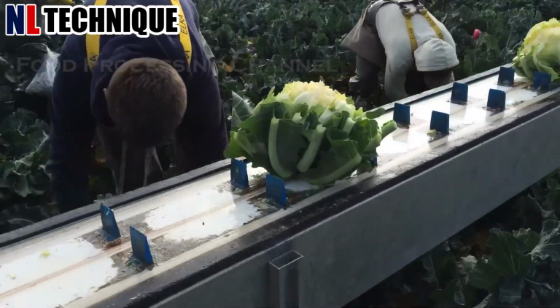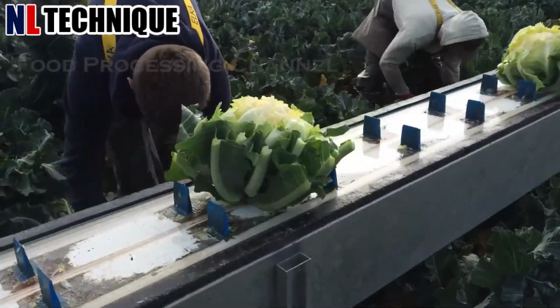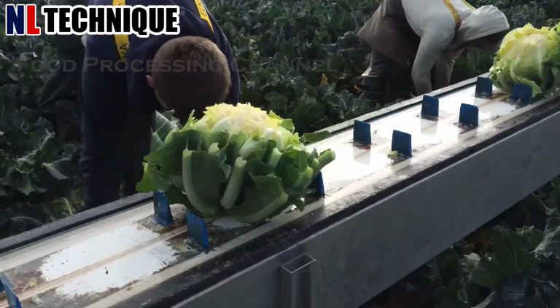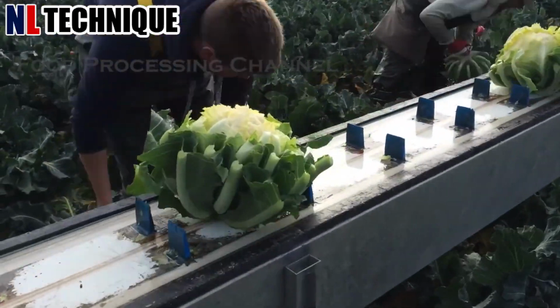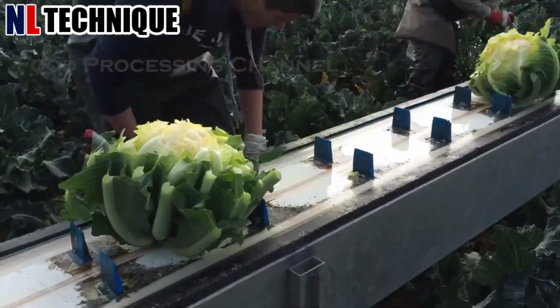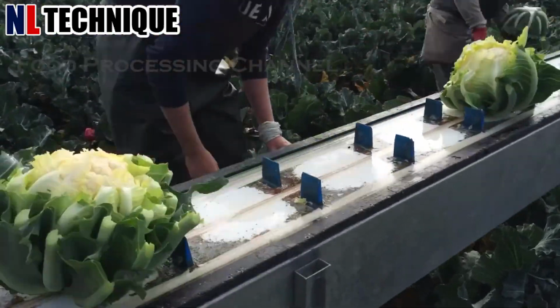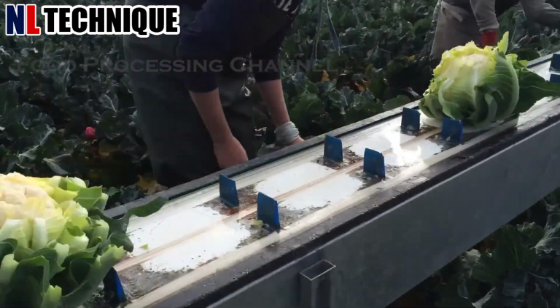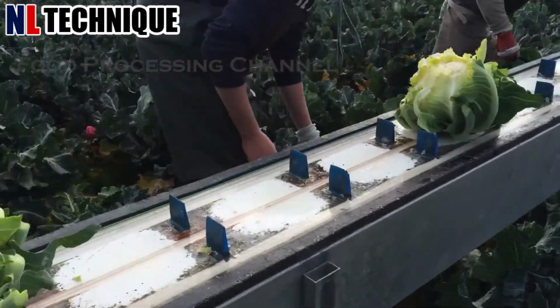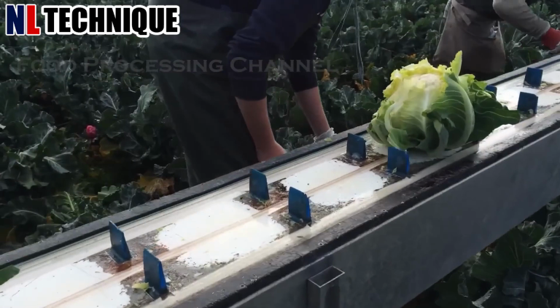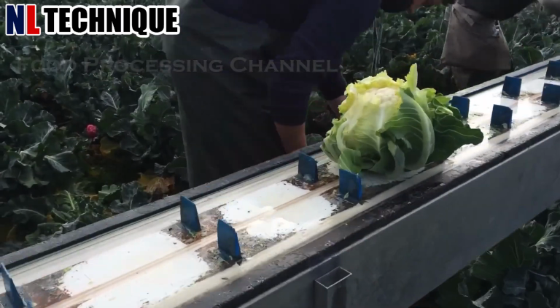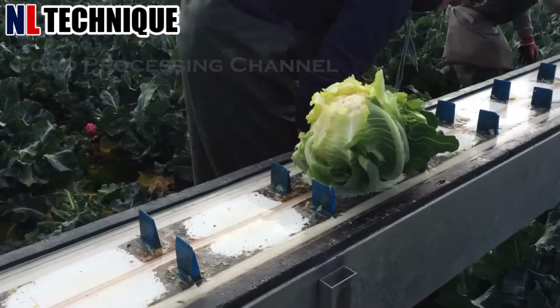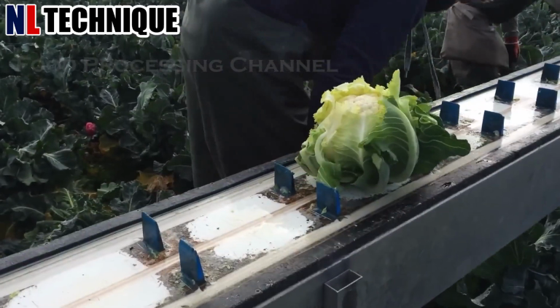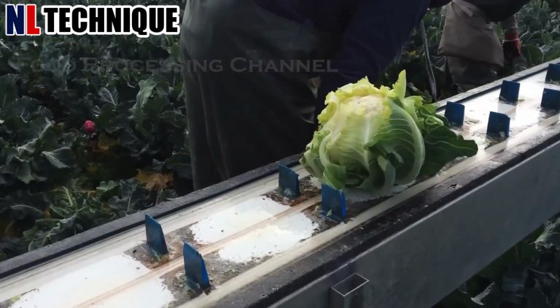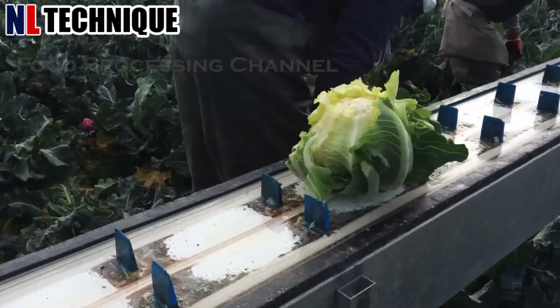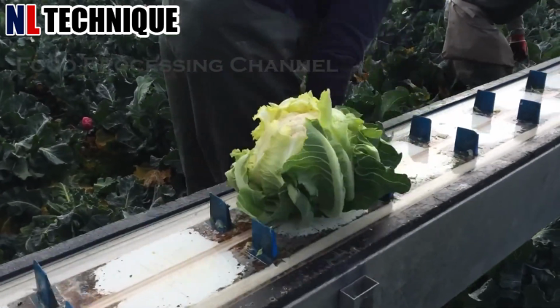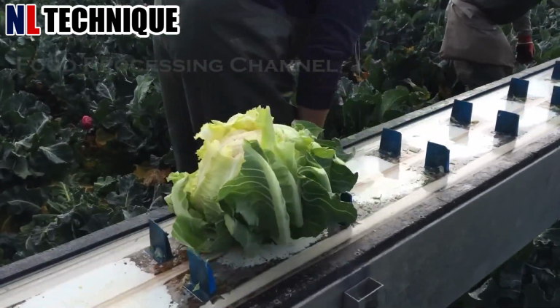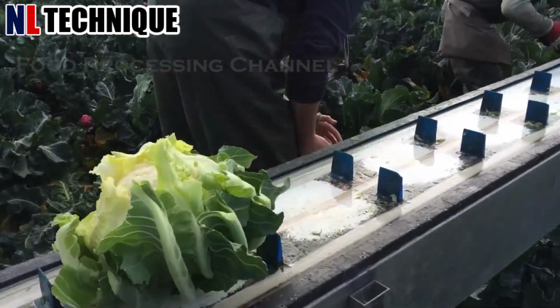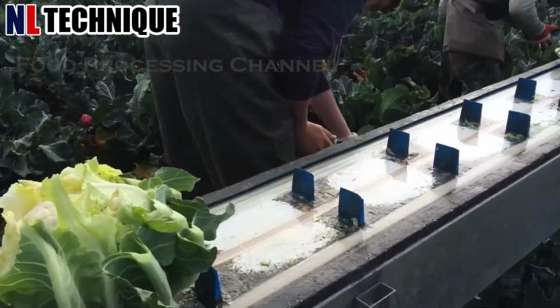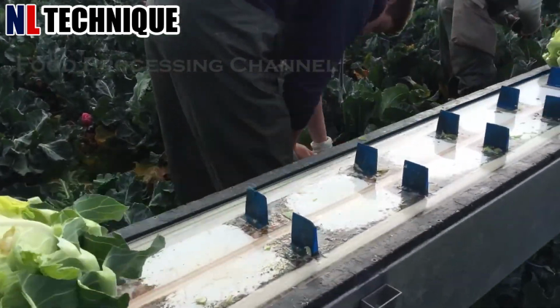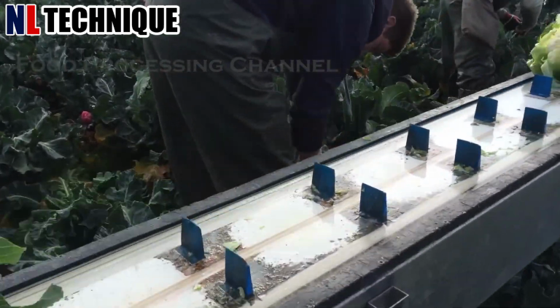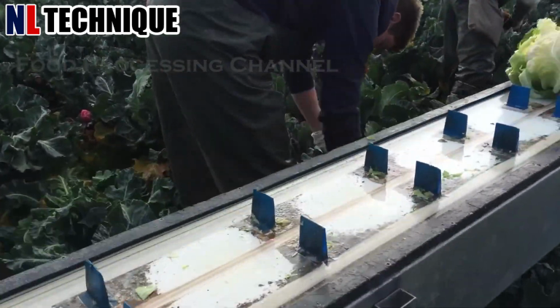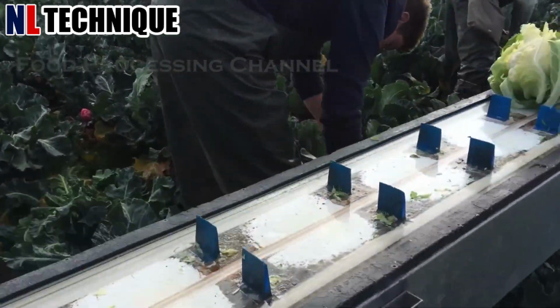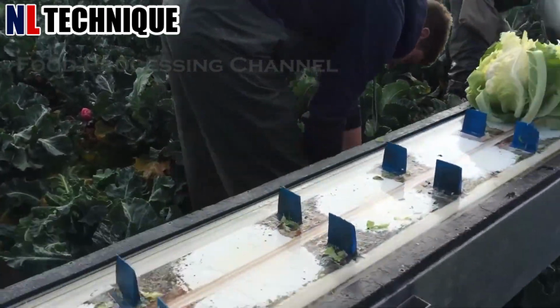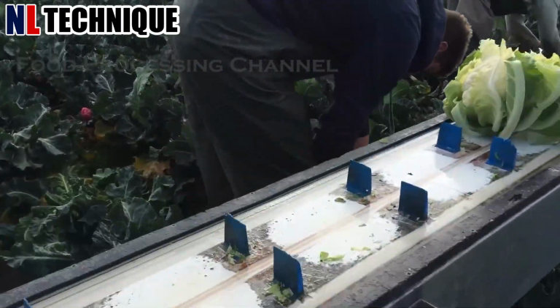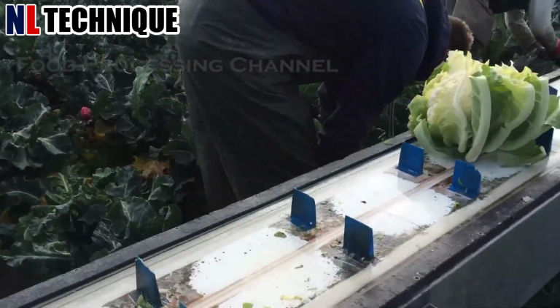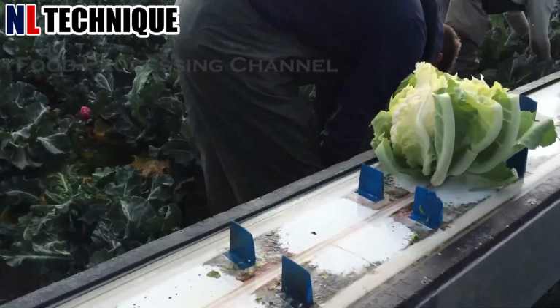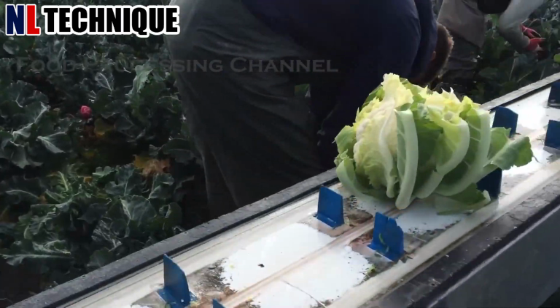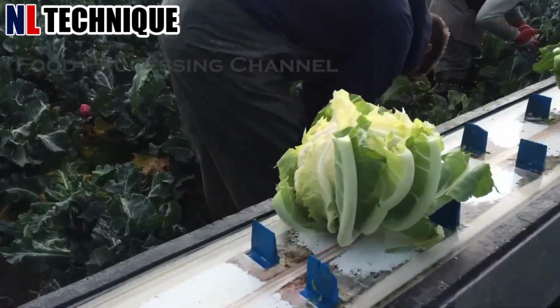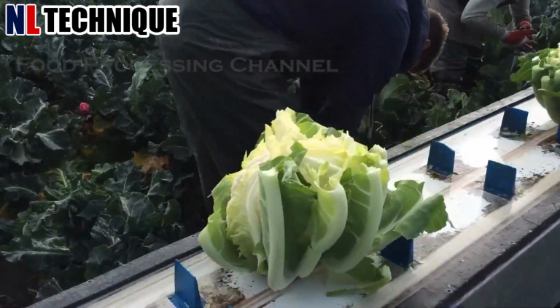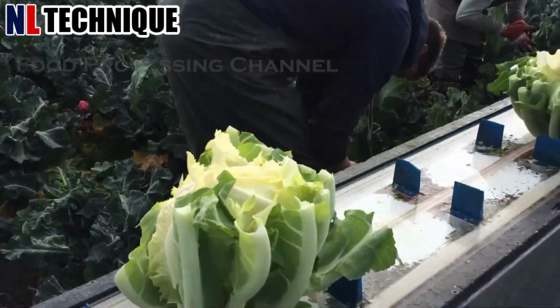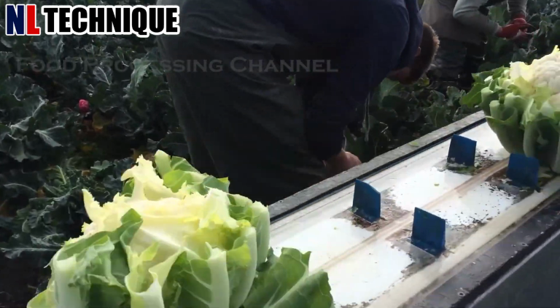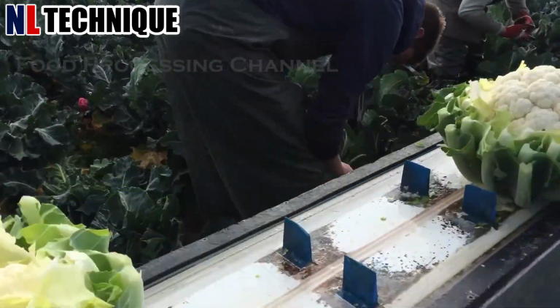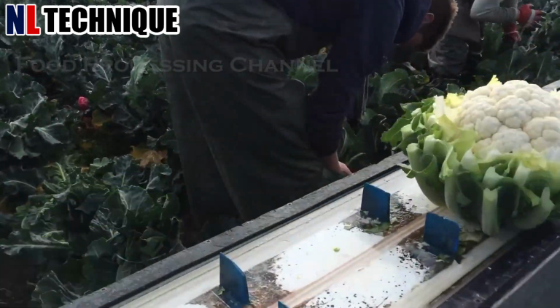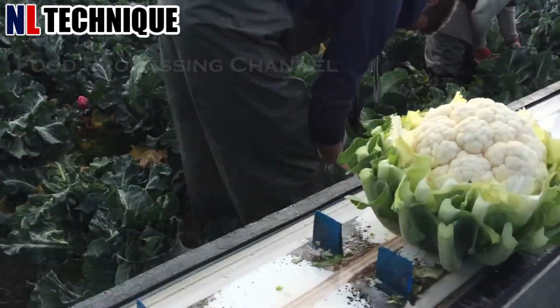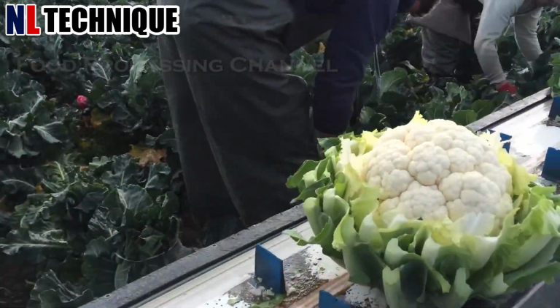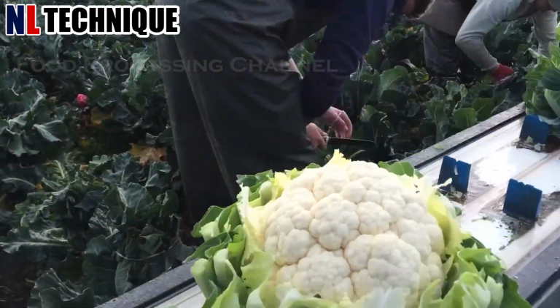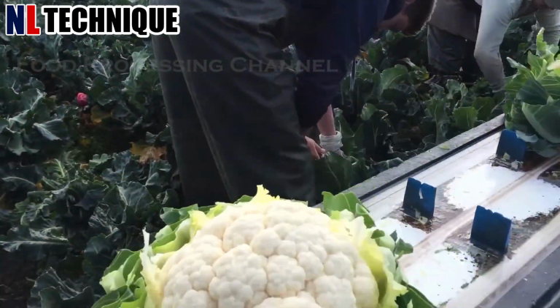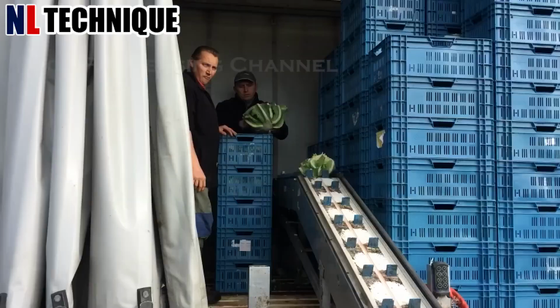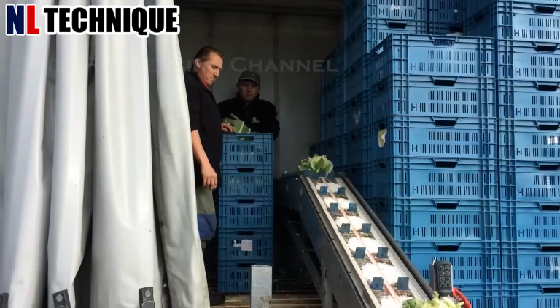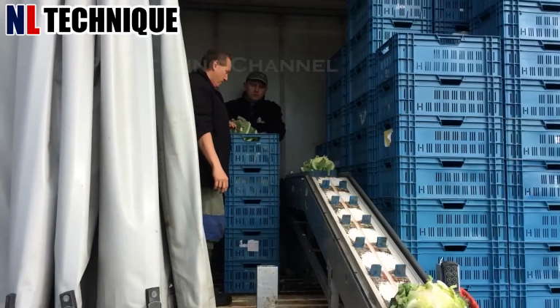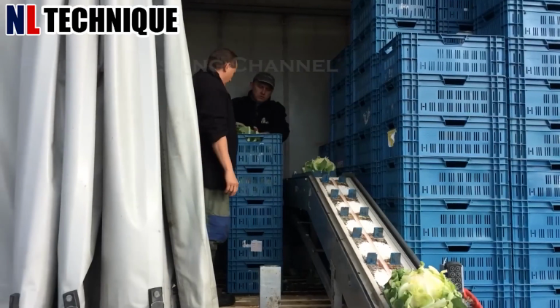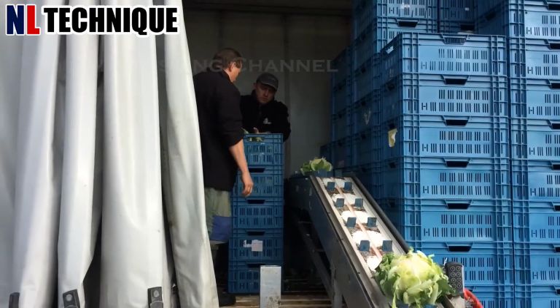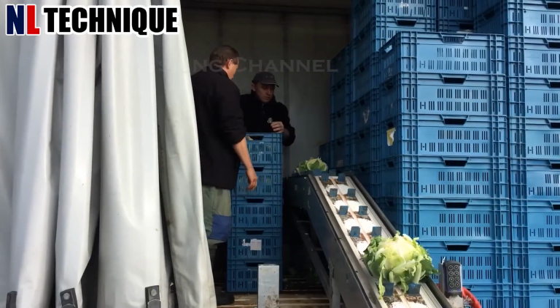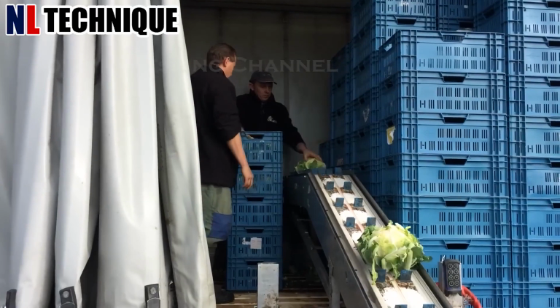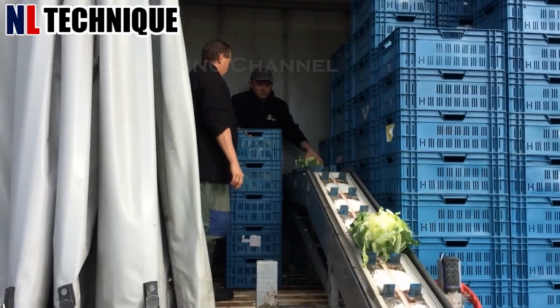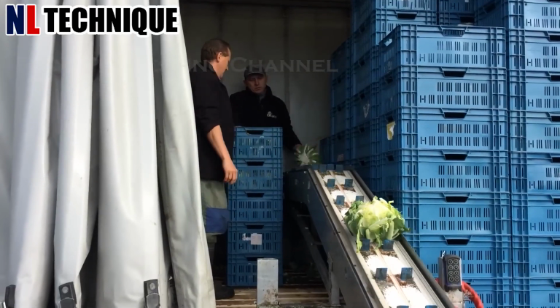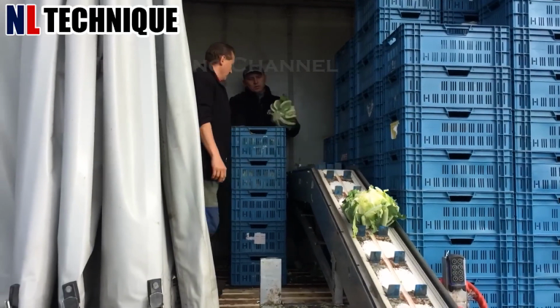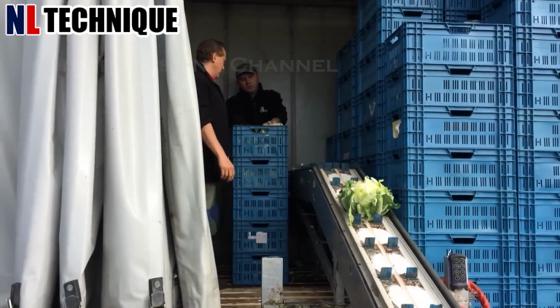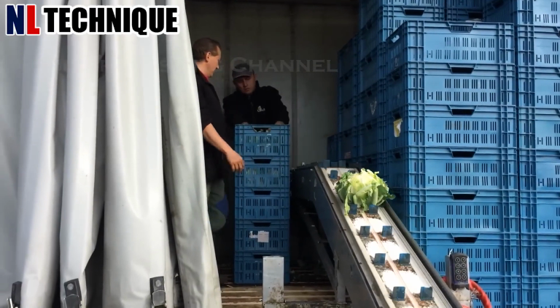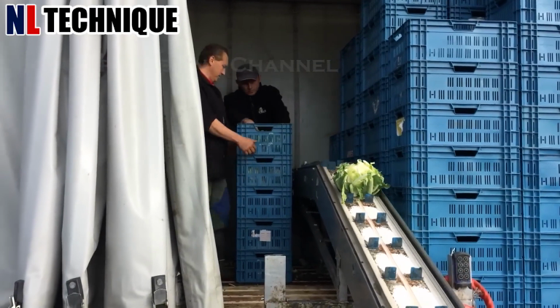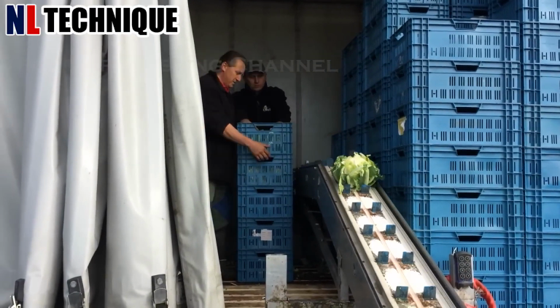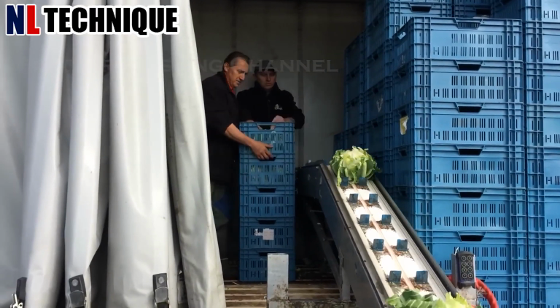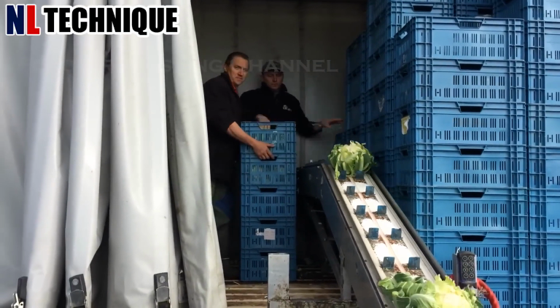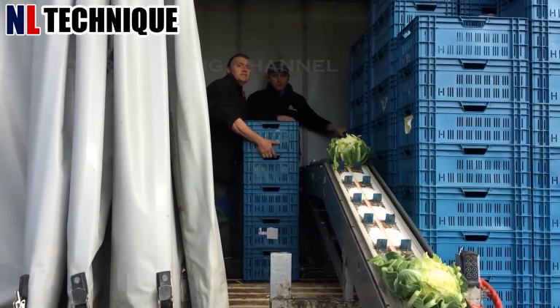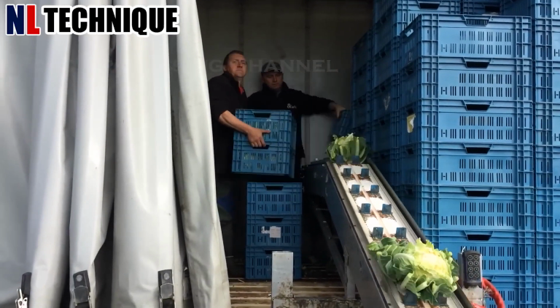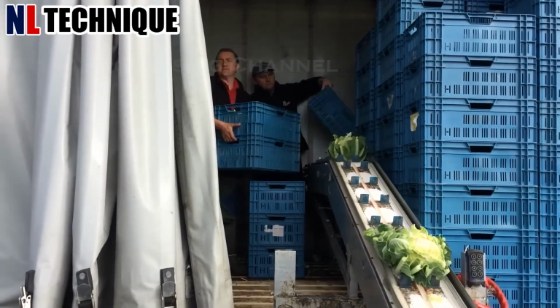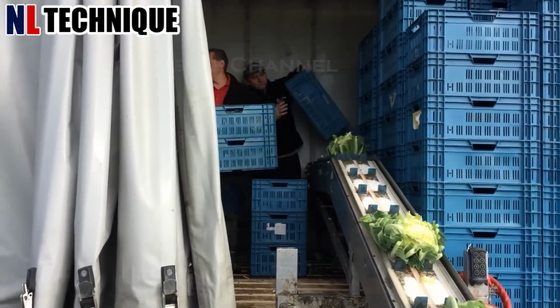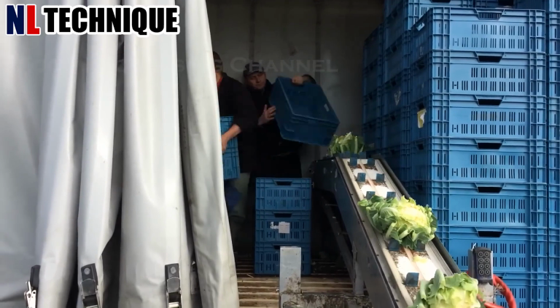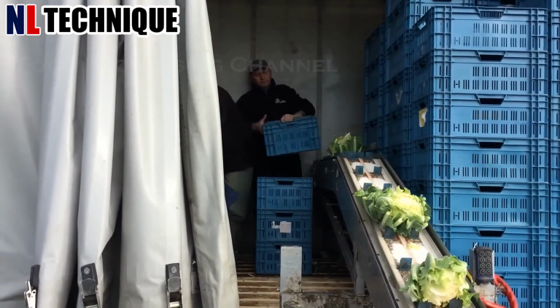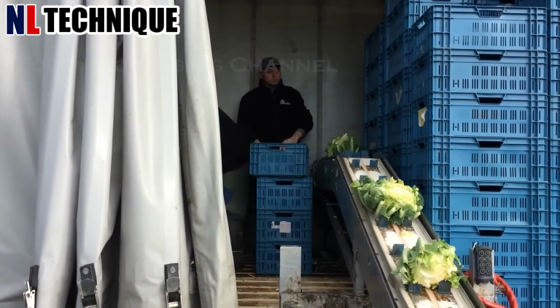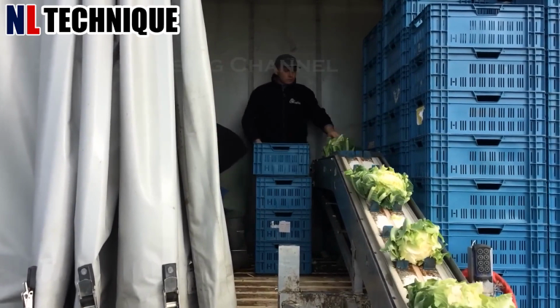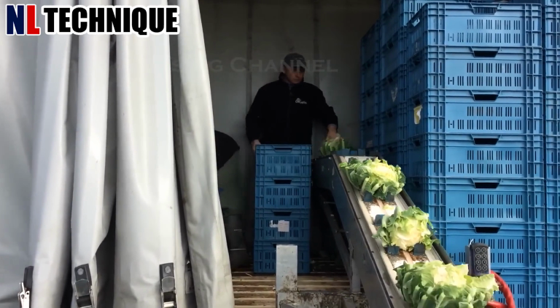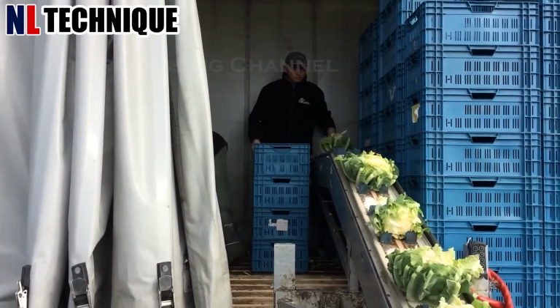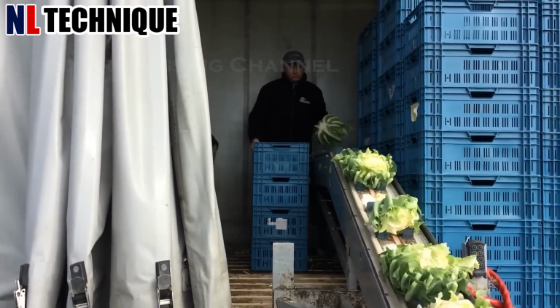The harvested cauliflower are swiftly collected into bins, ready for transport to processing facilities.